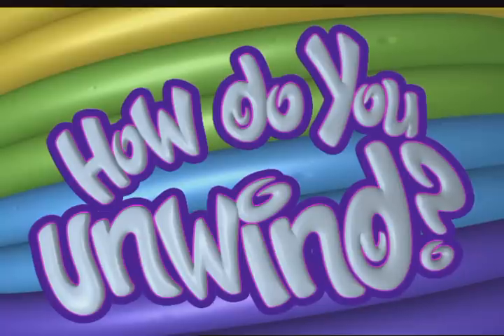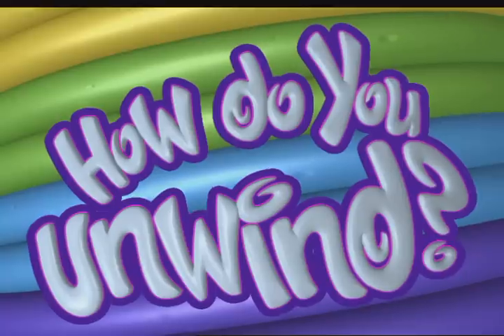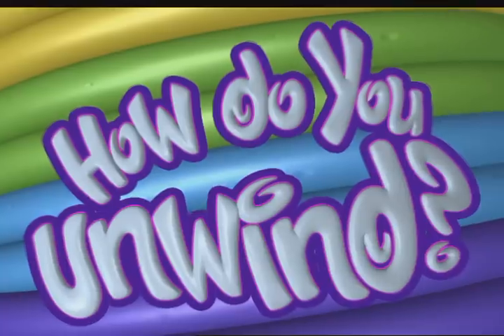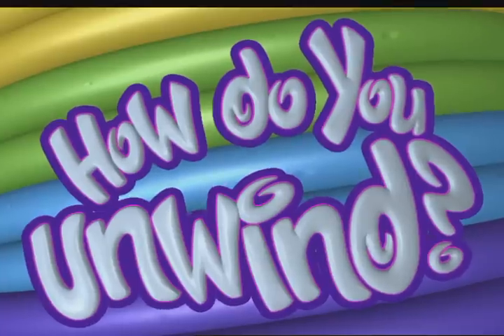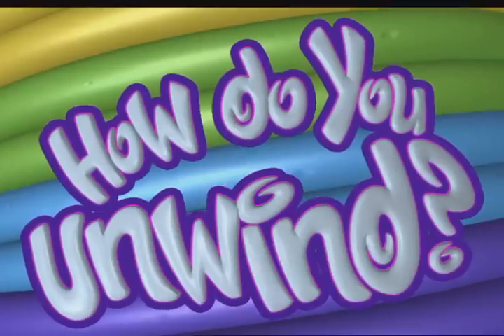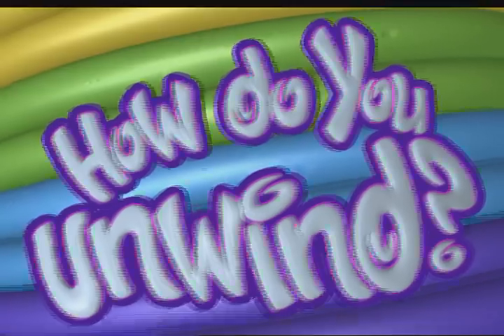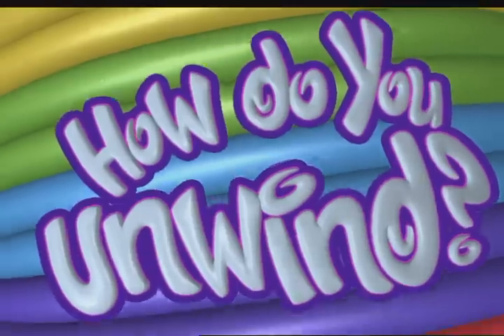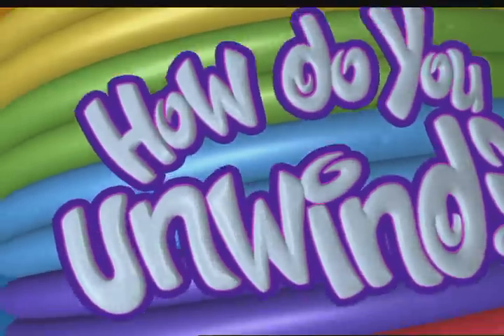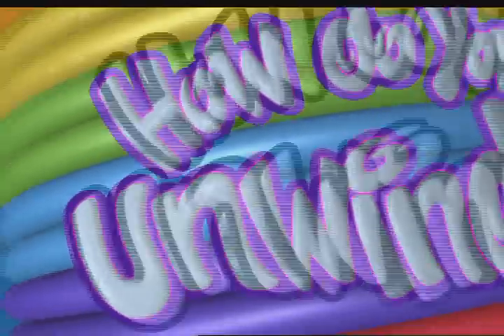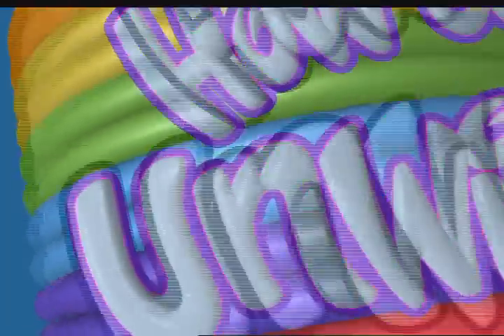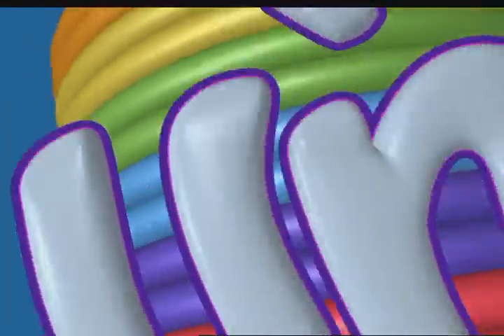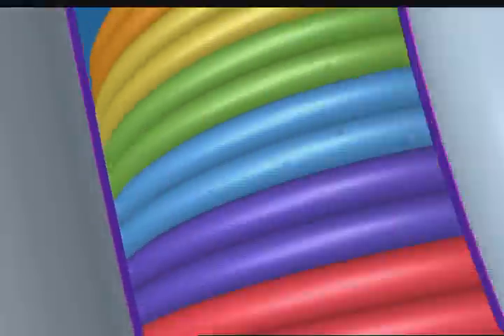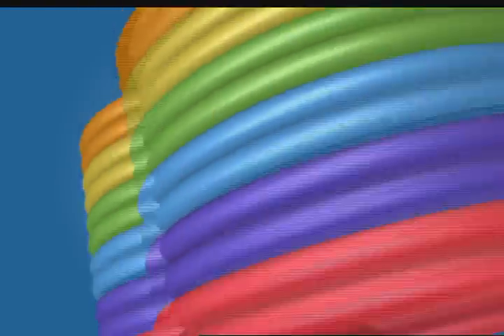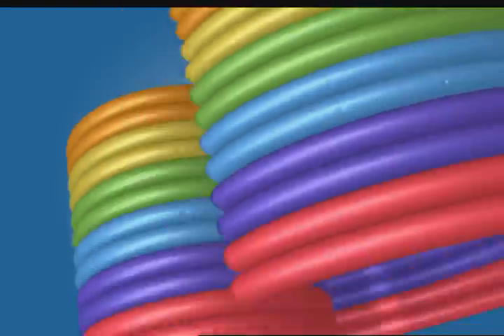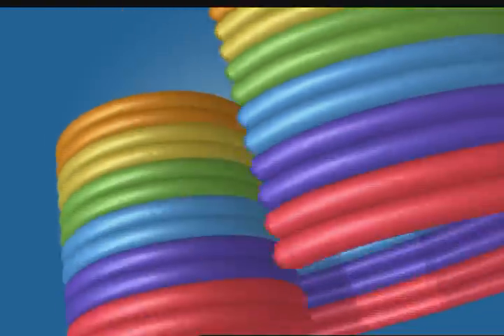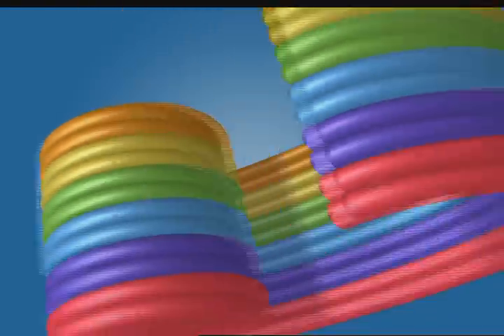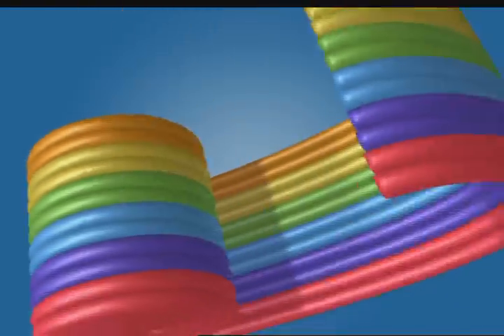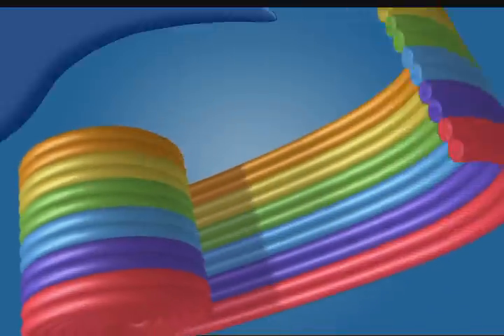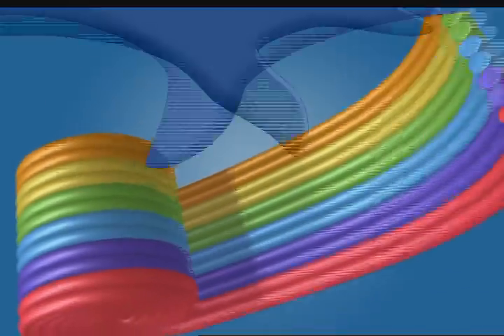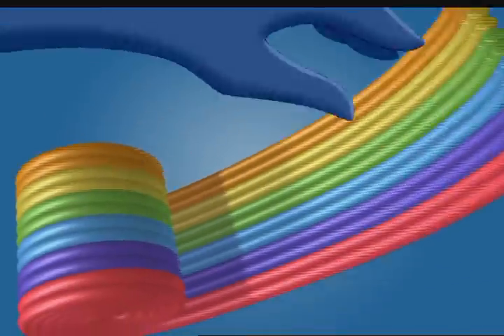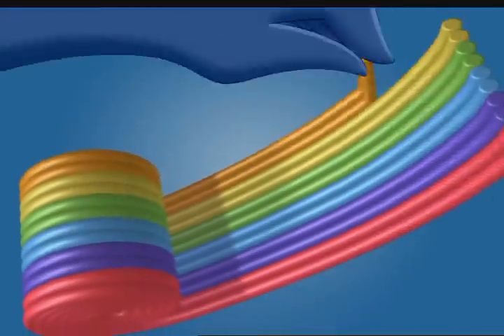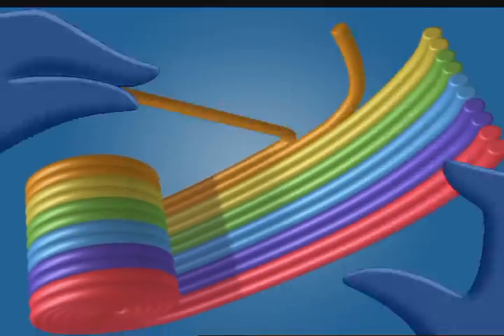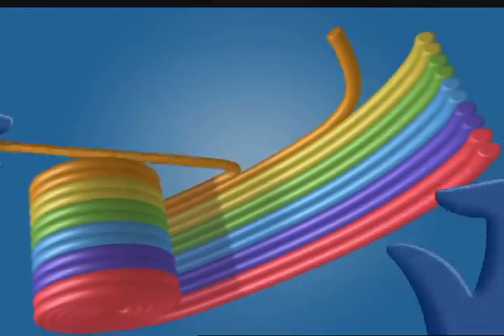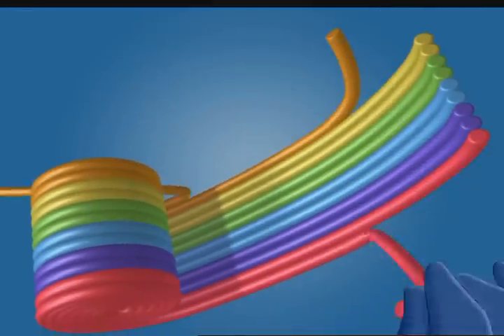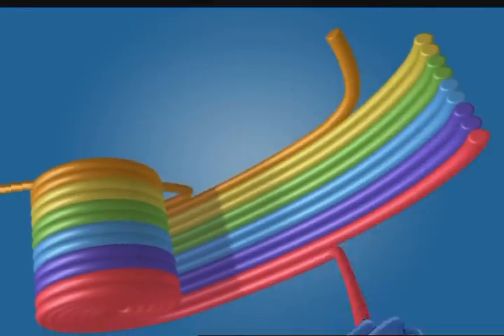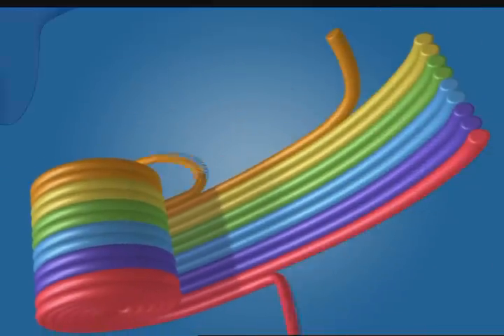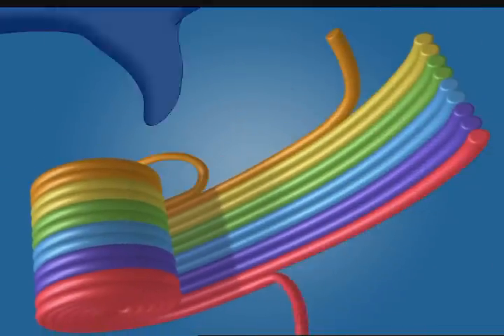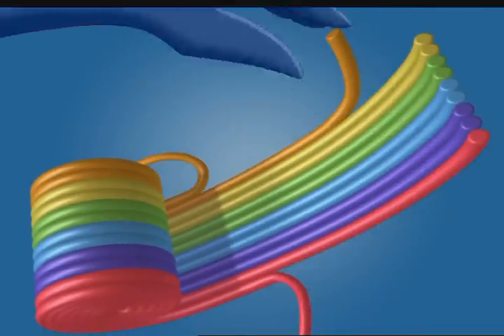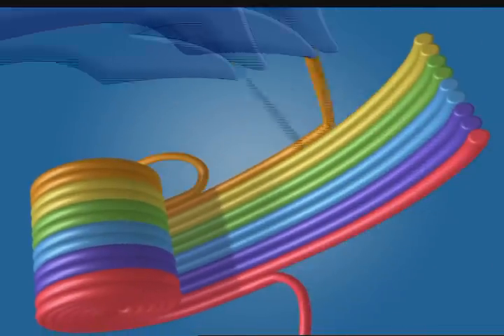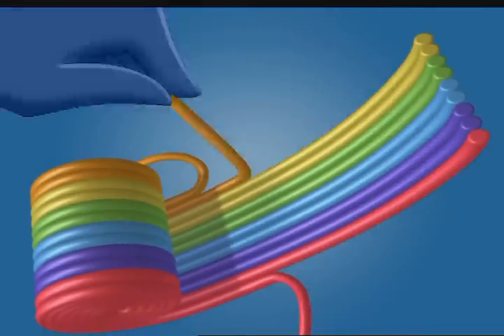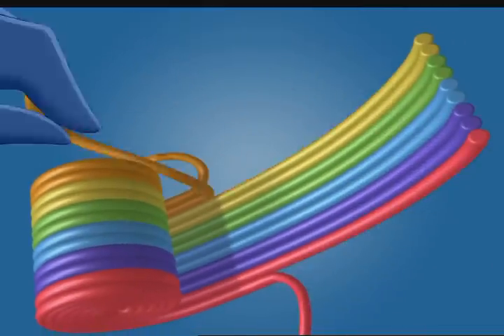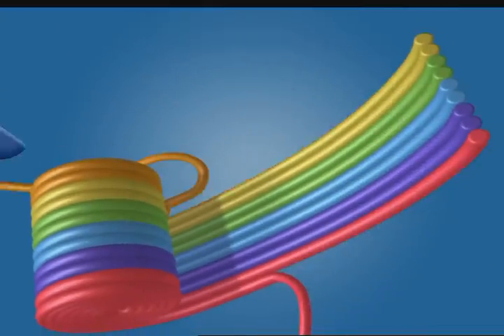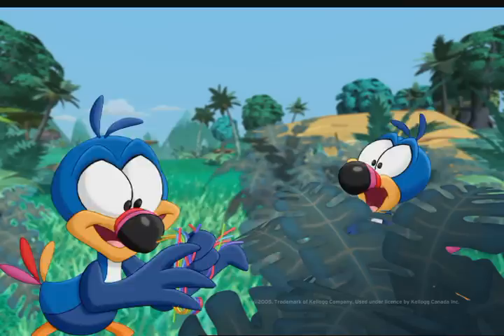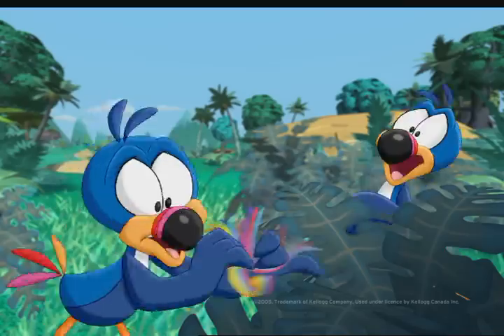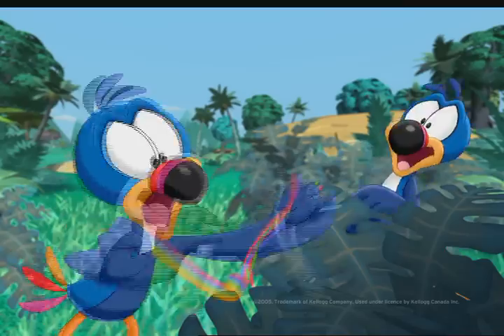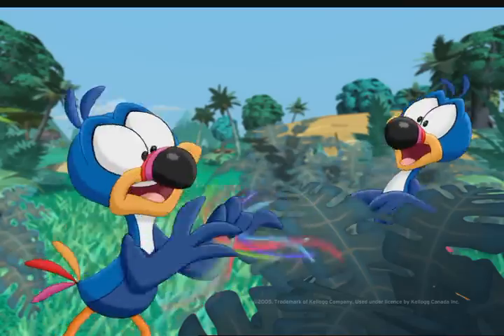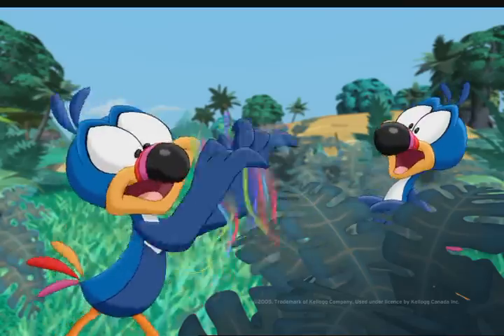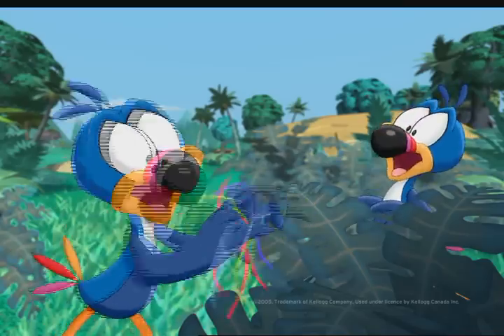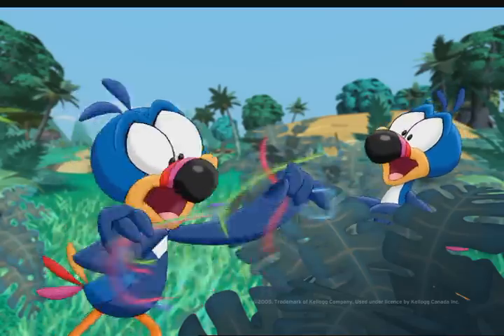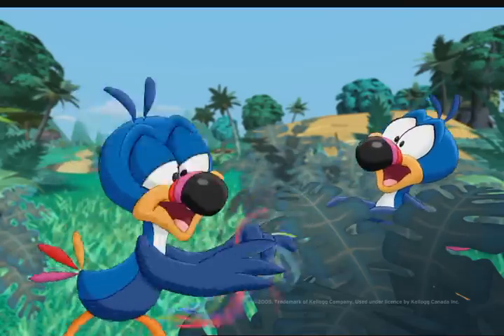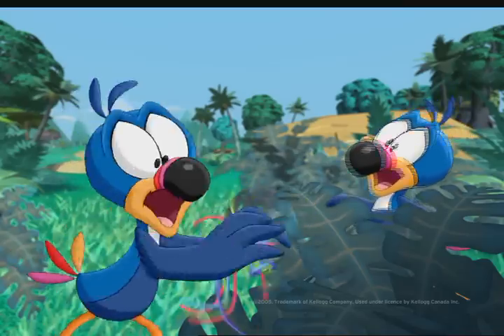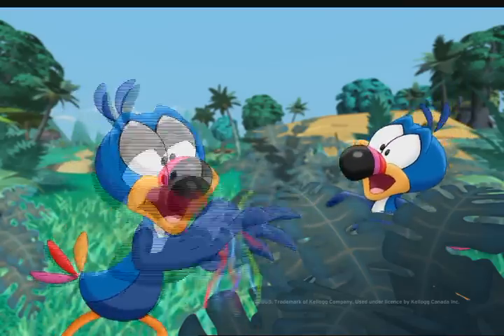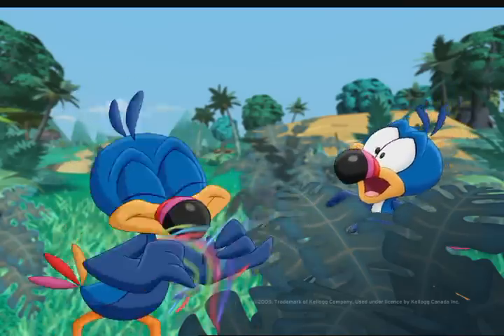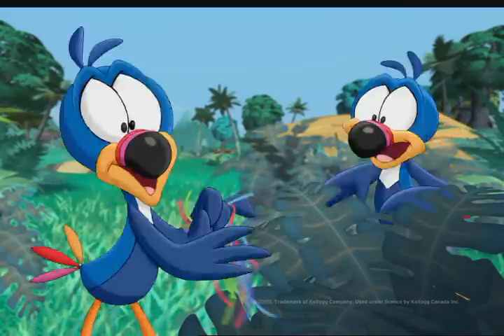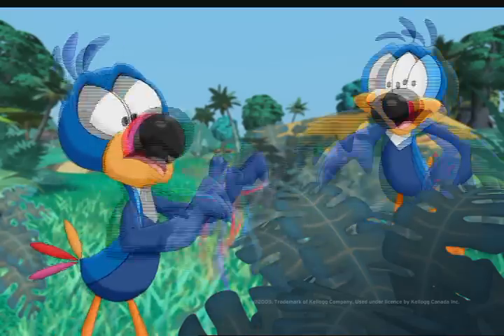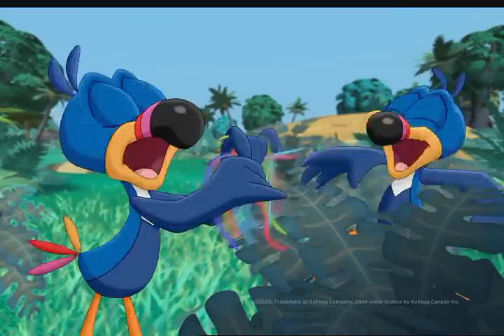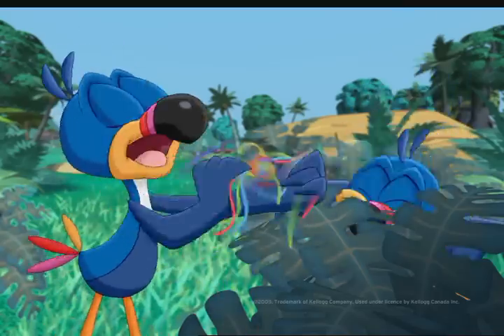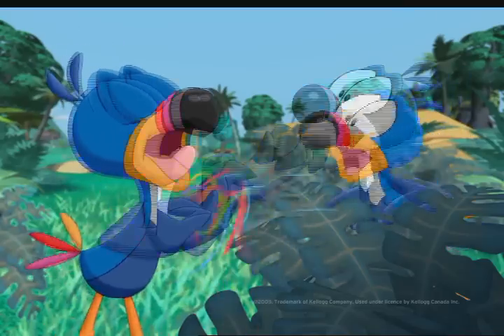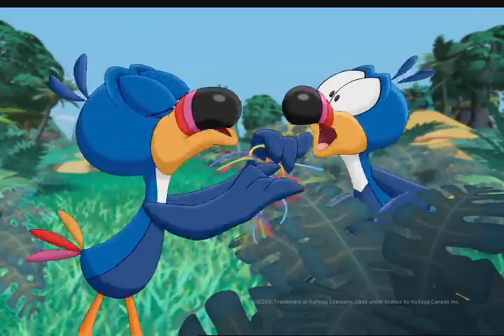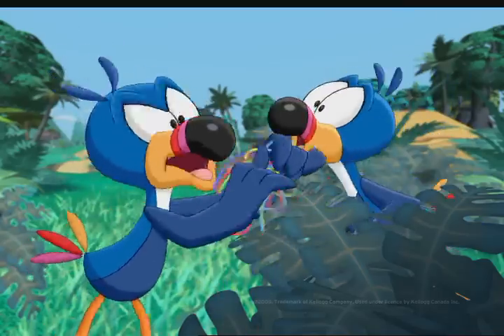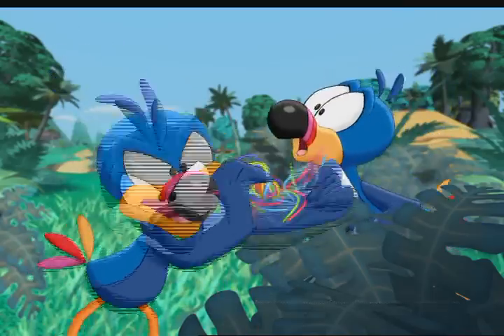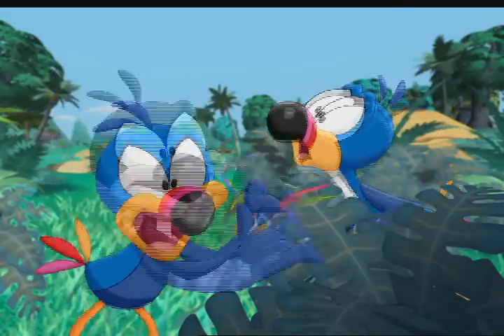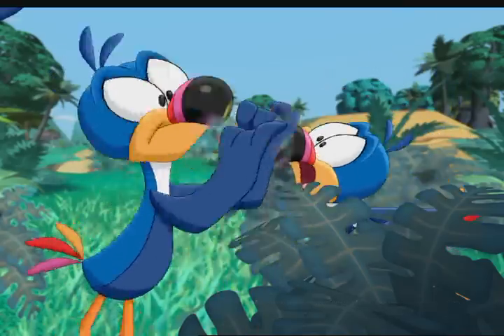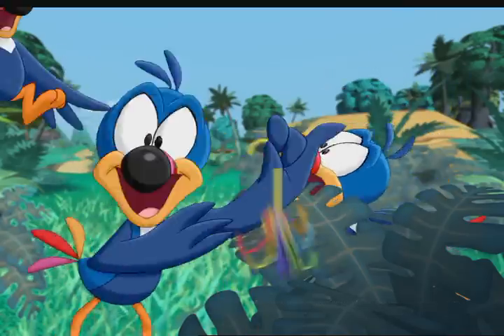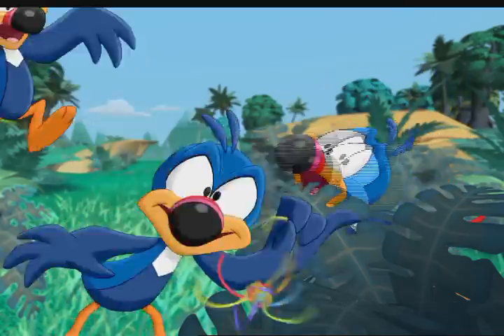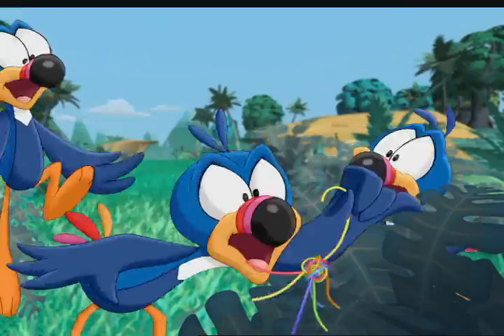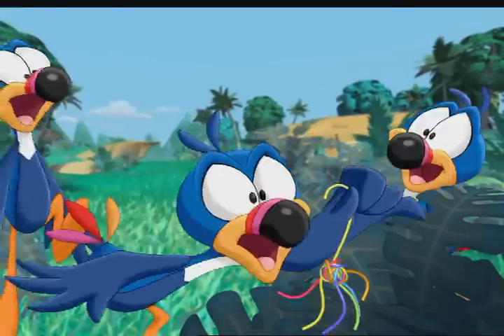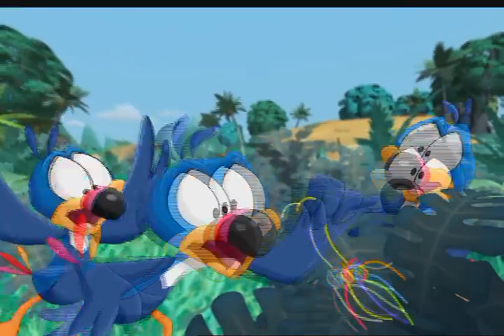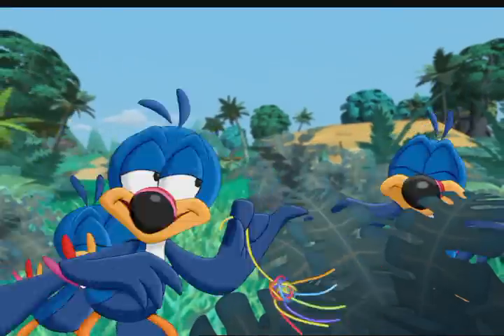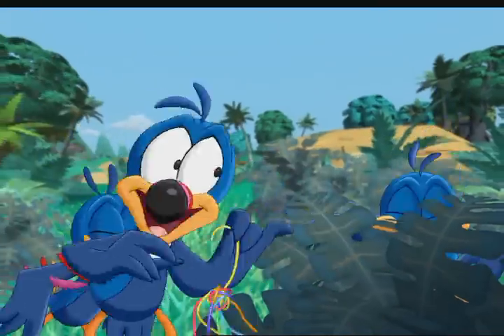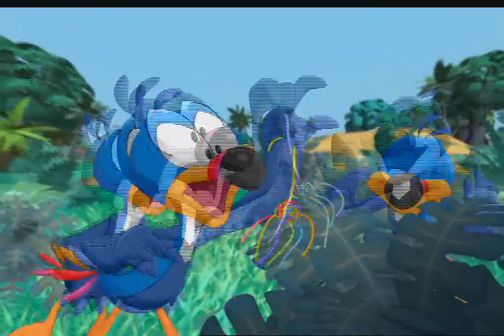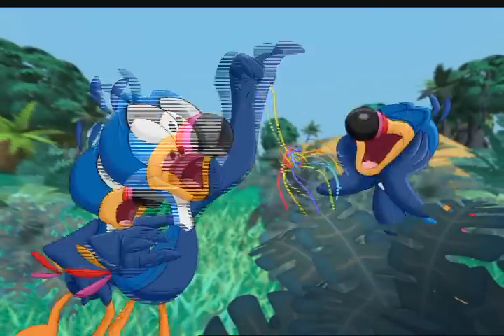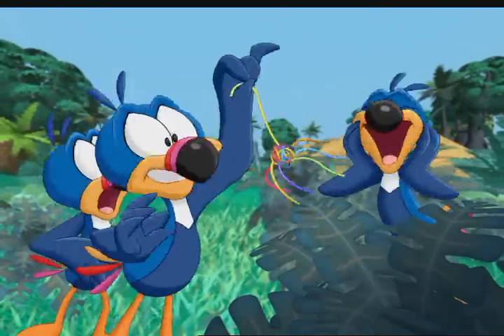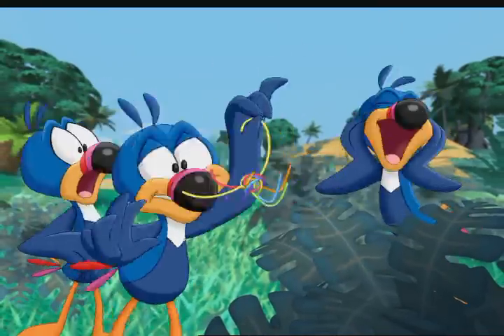How do you unwind your new Froot Loops Winders fruit snacks? I unwind it and make a blue, green, and yellow hairy spider. Then I eat it.